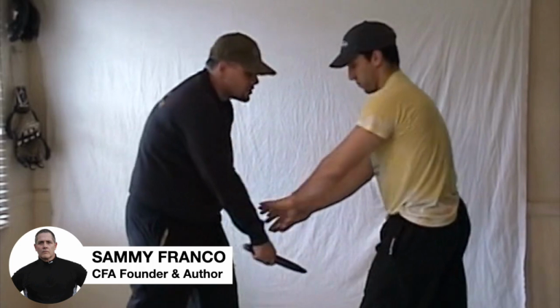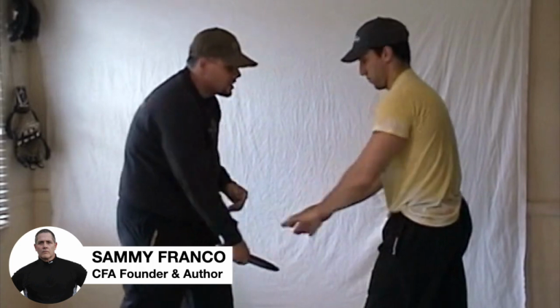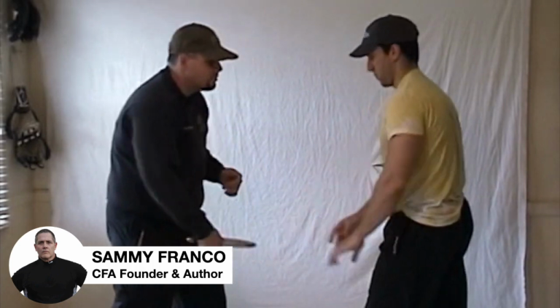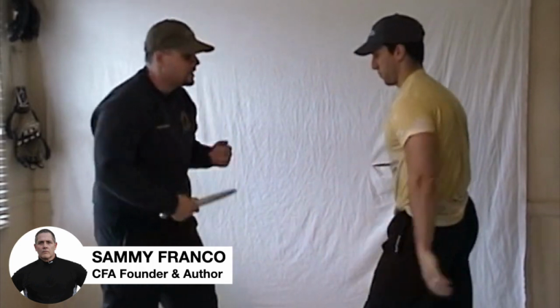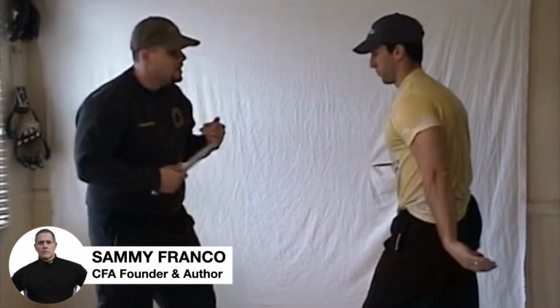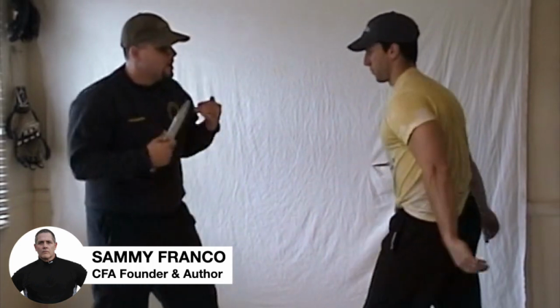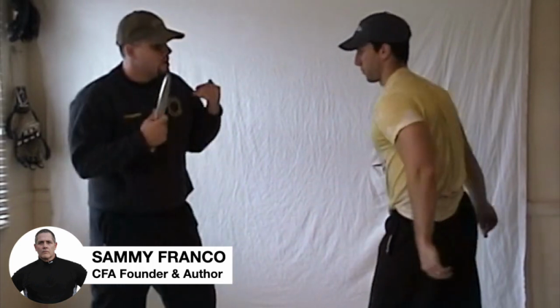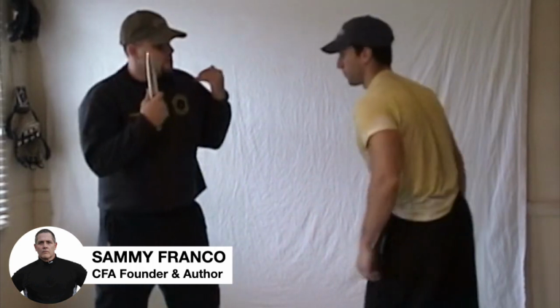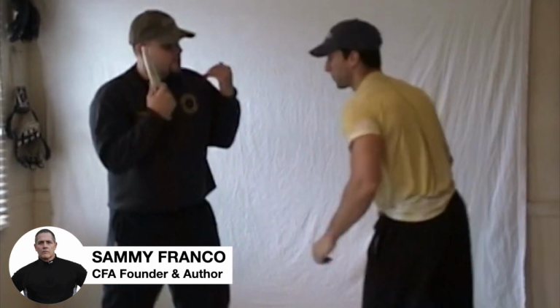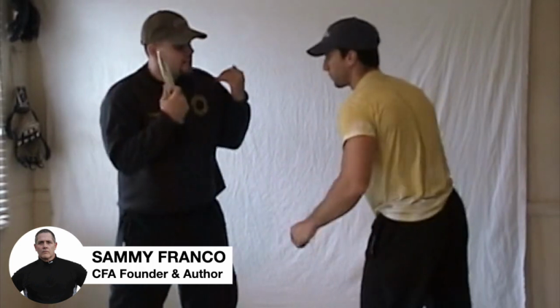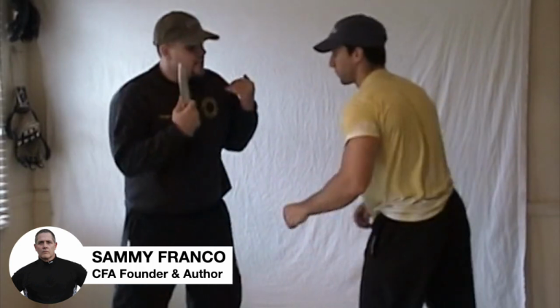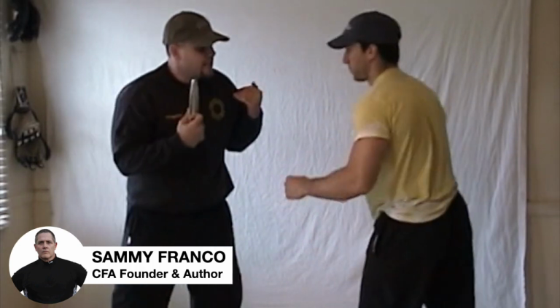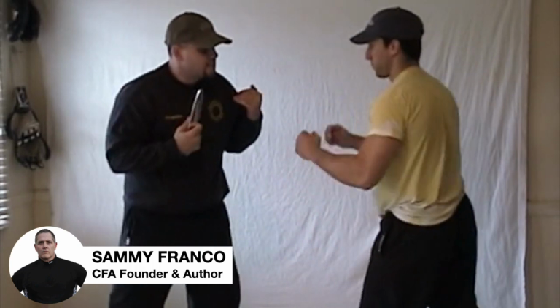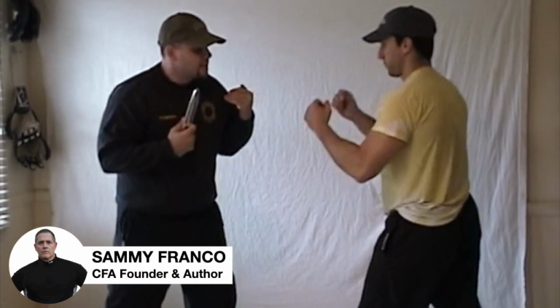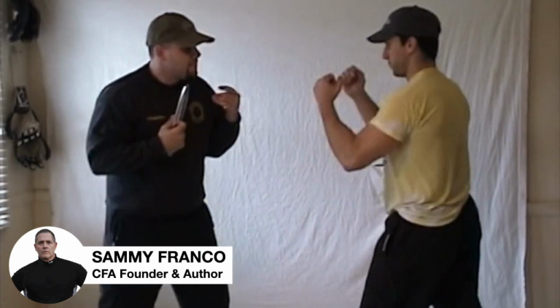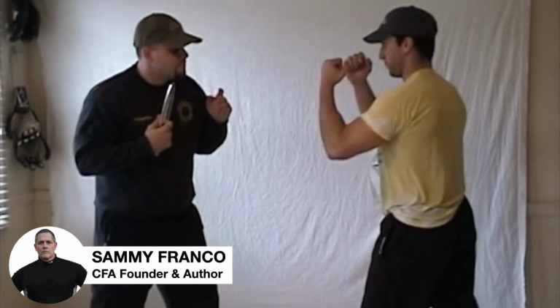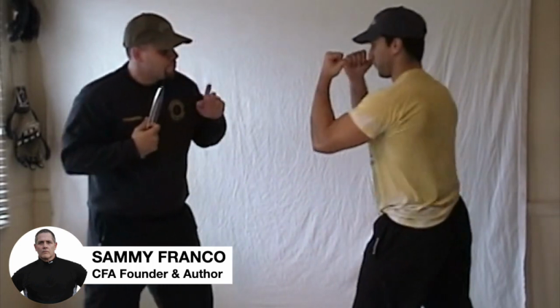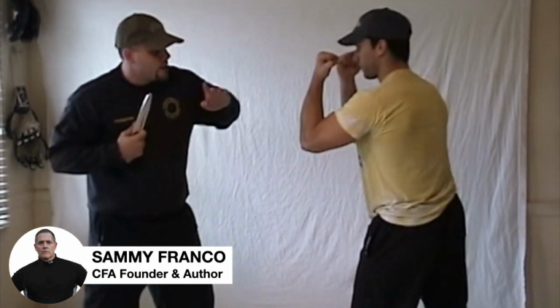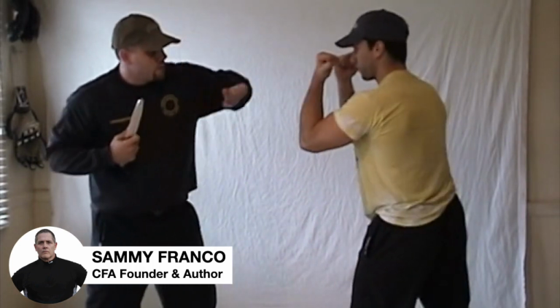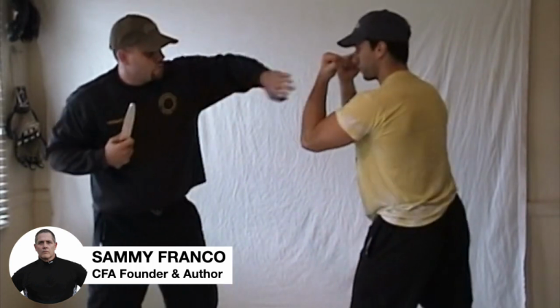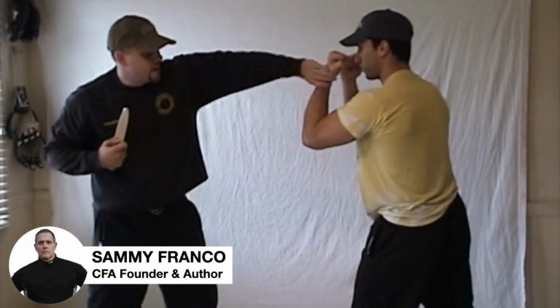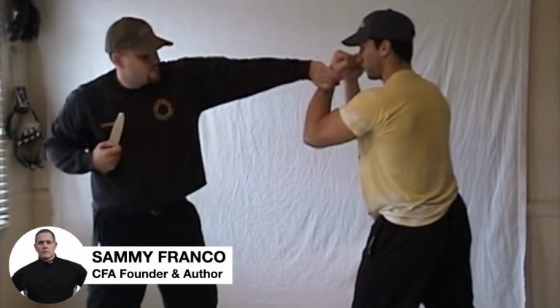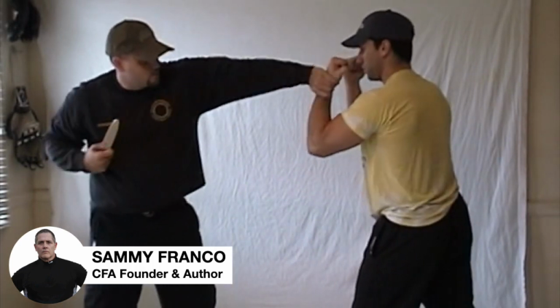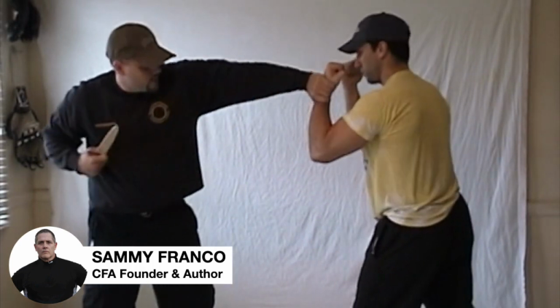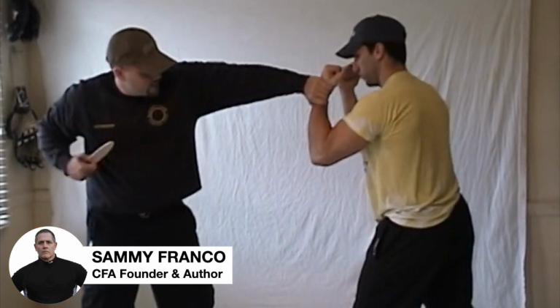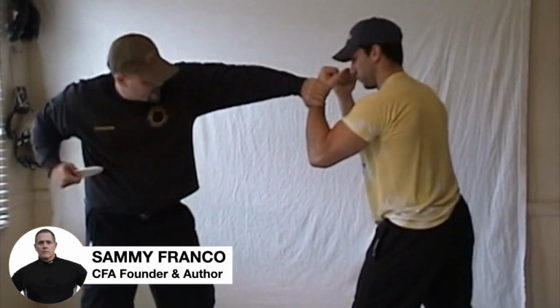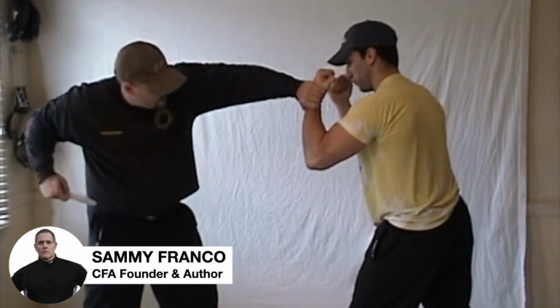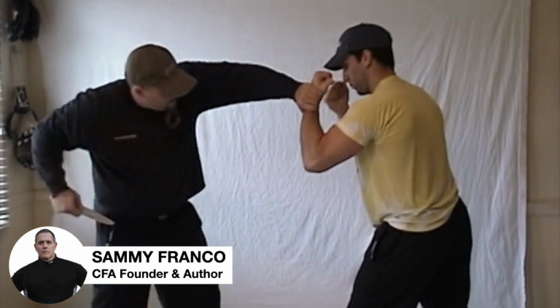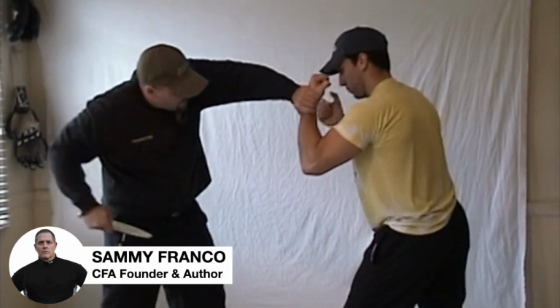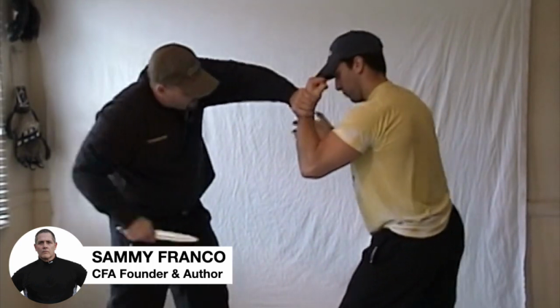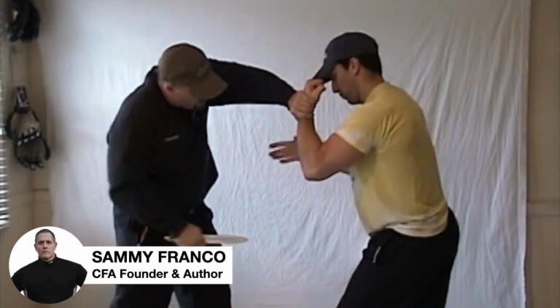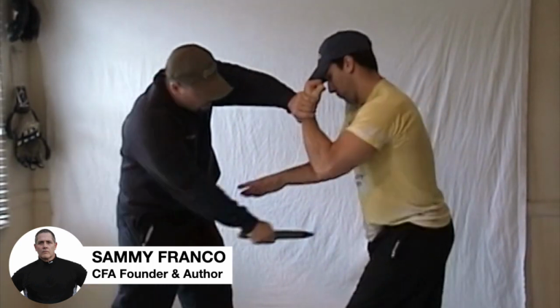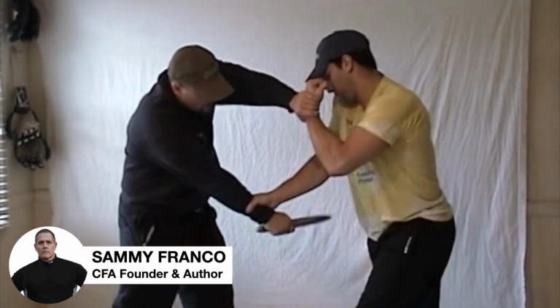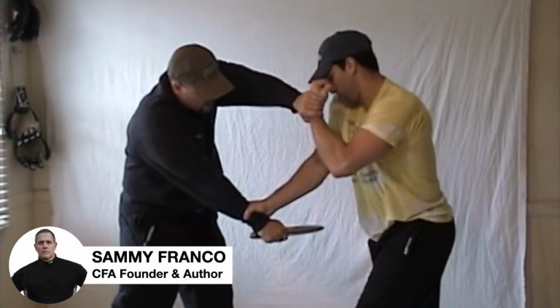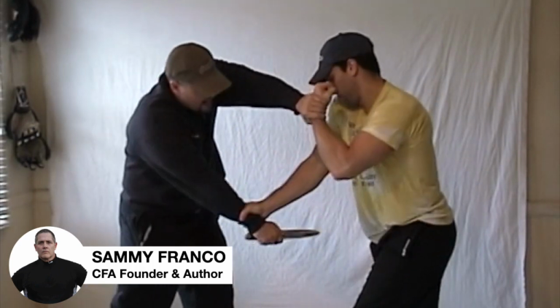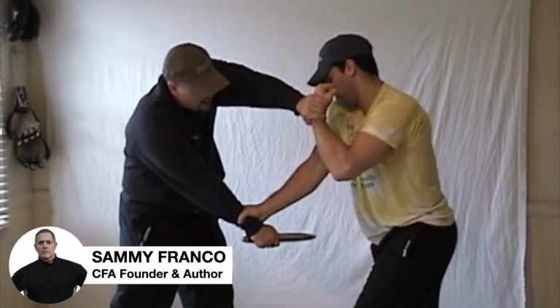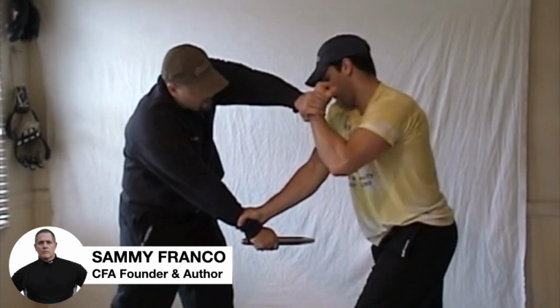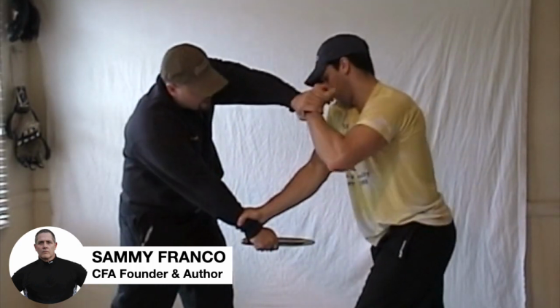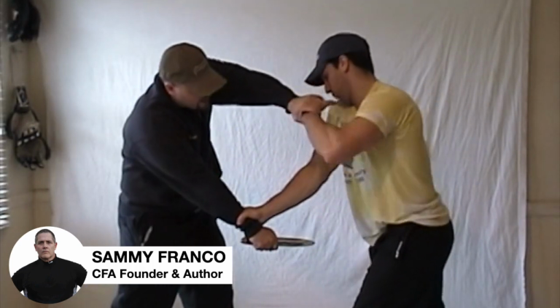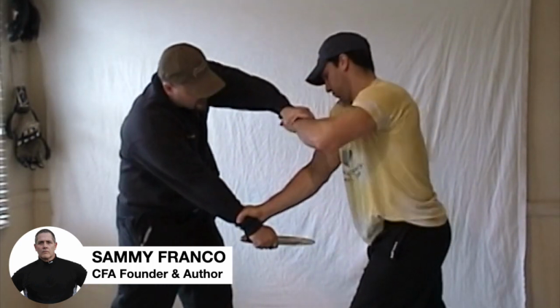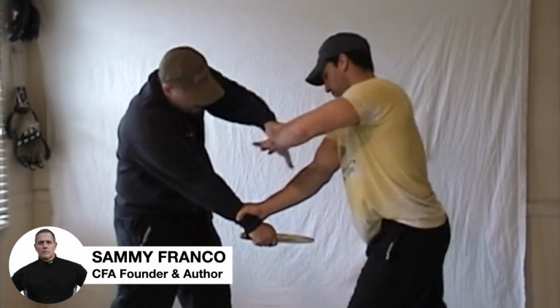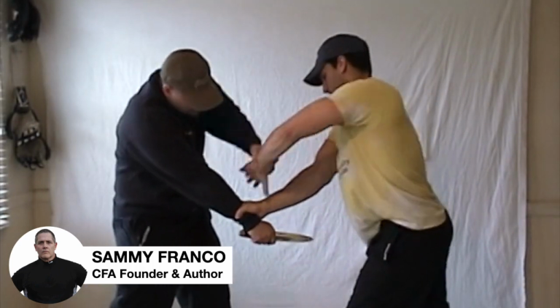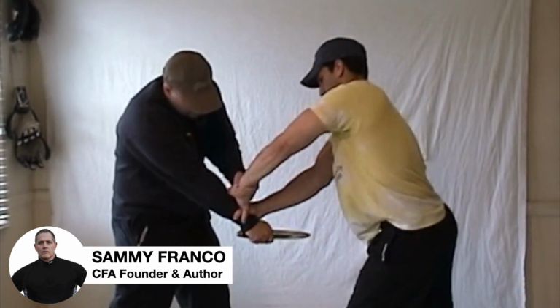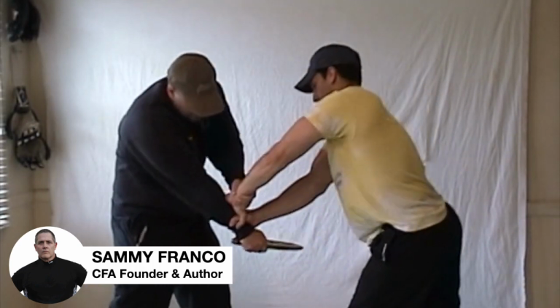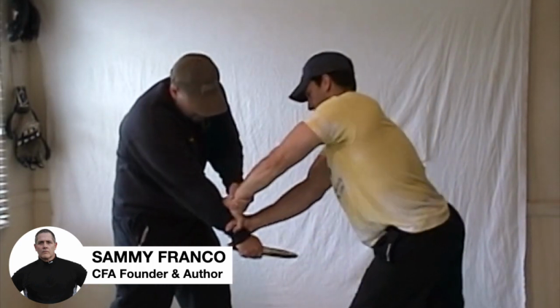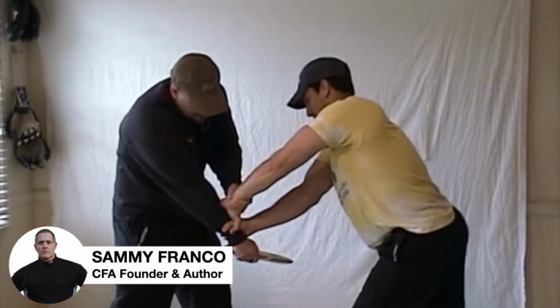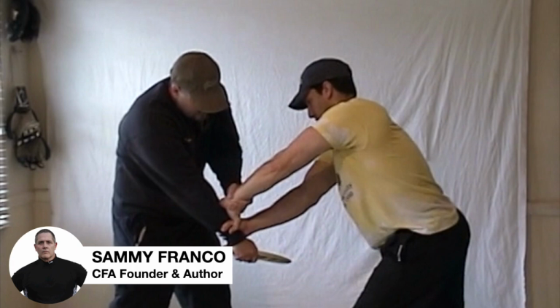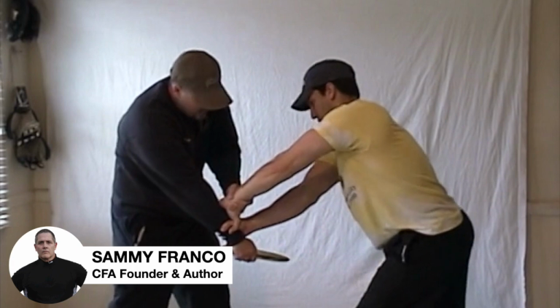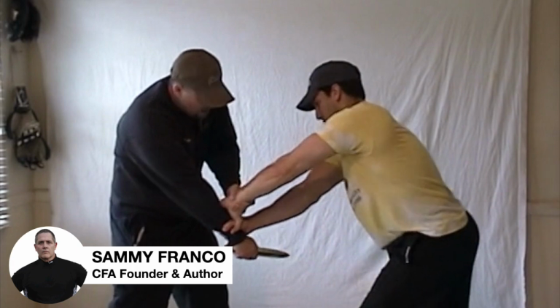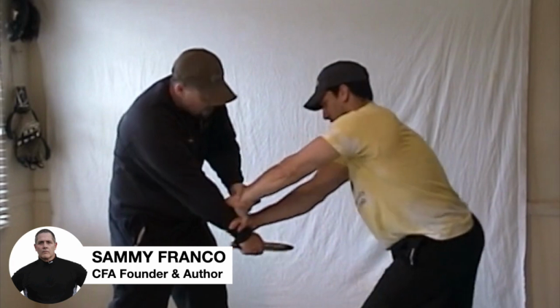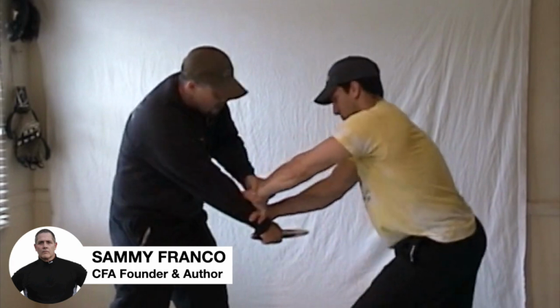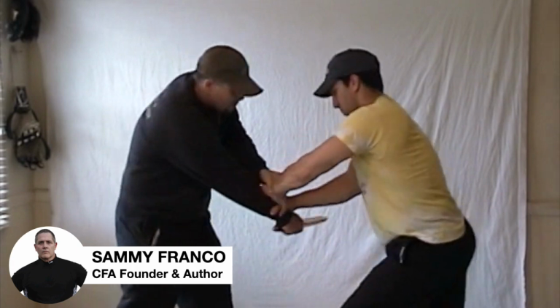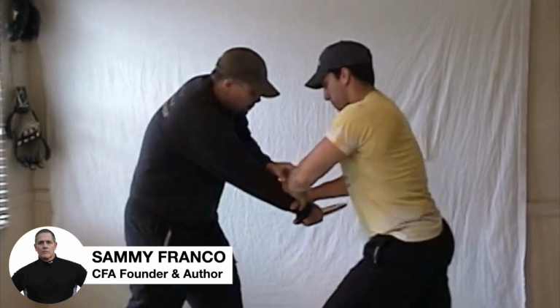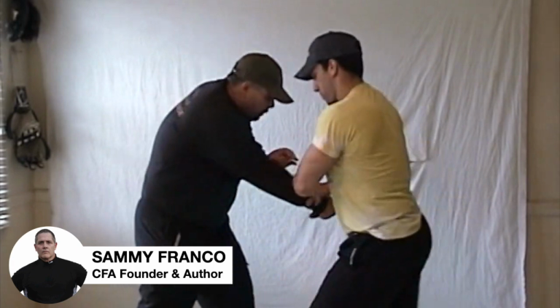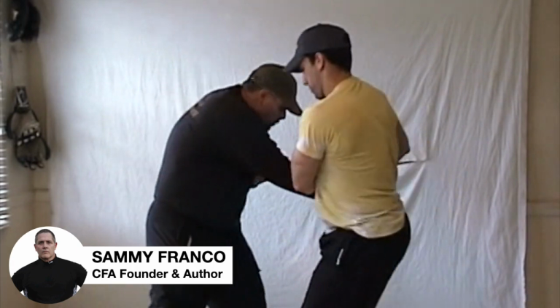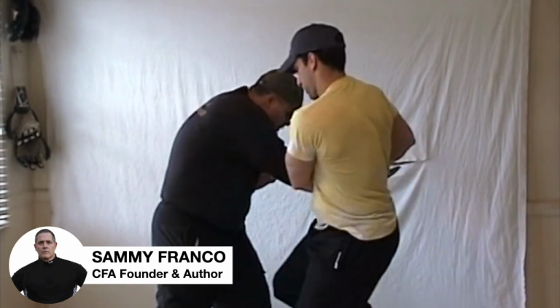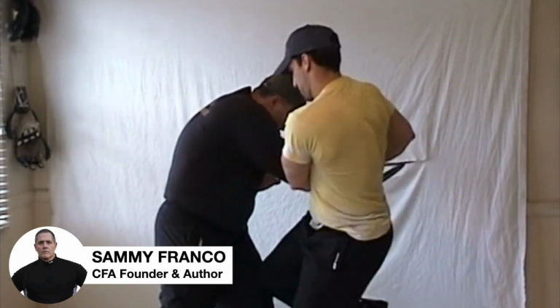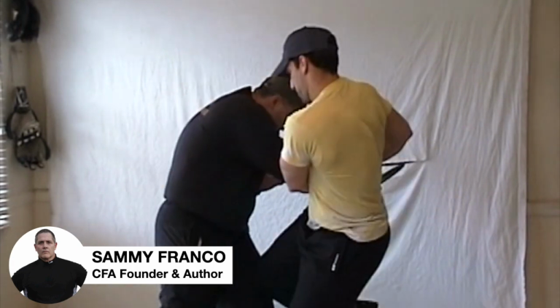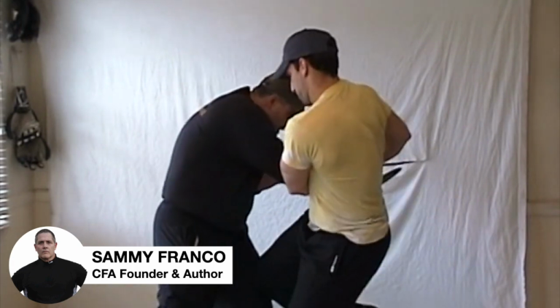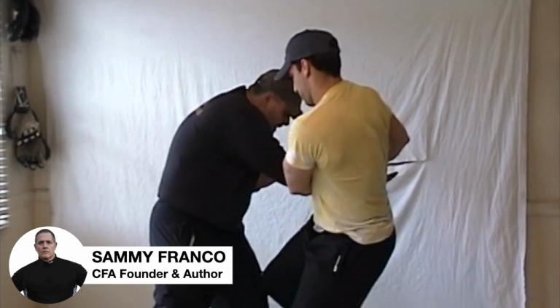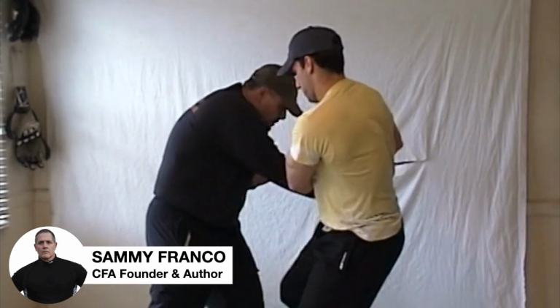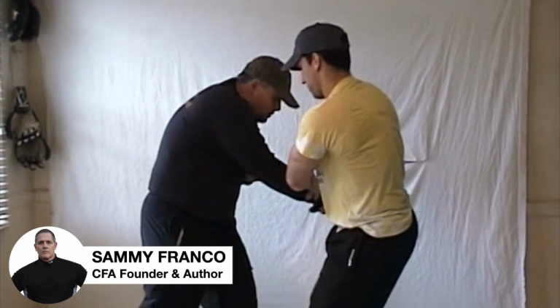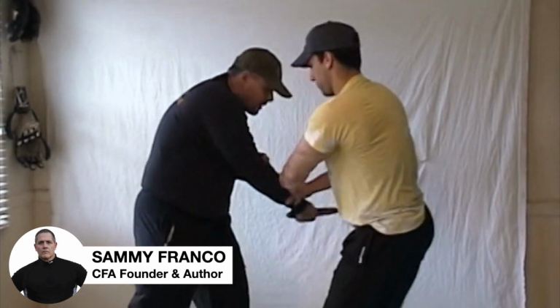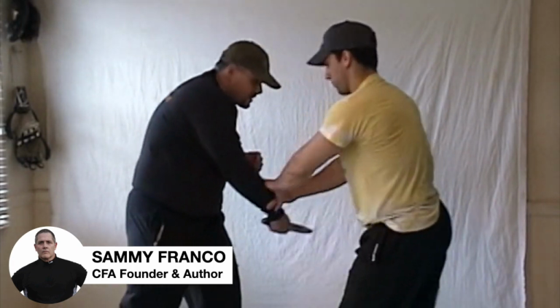Good job, Mike. Again — hands up, attacker grabs the wrist, V-grip to one hand, bring the top hand down, pull, and knee strike.